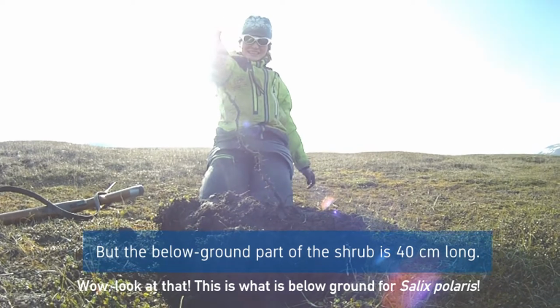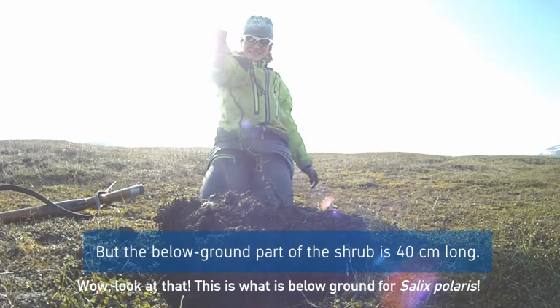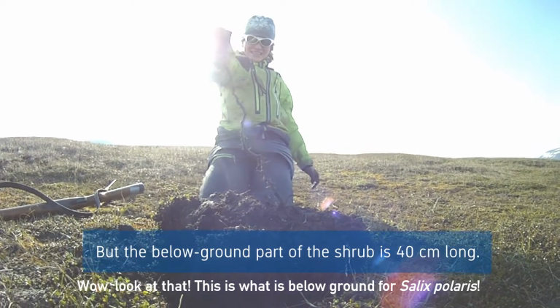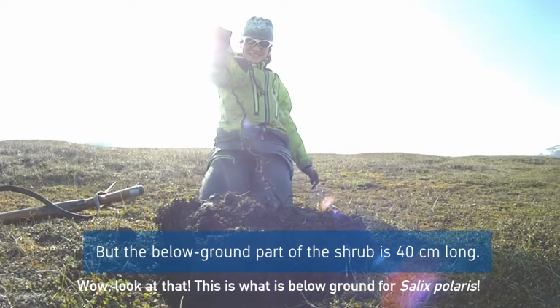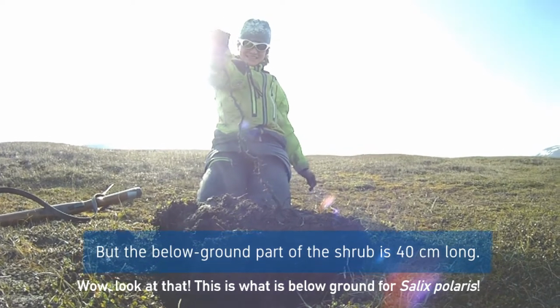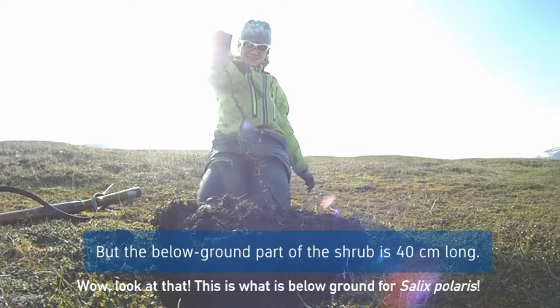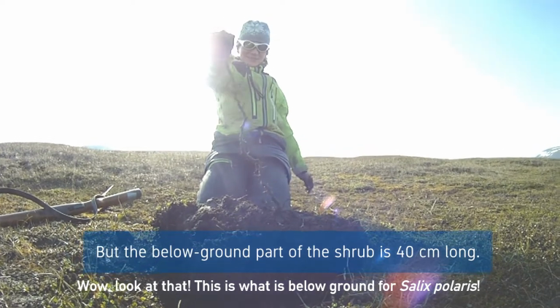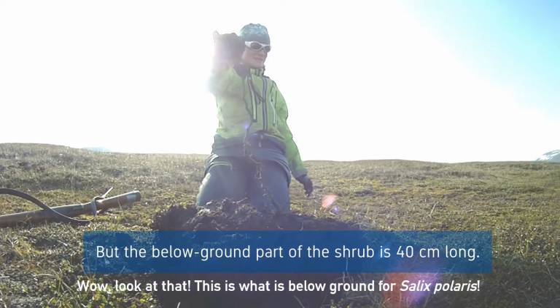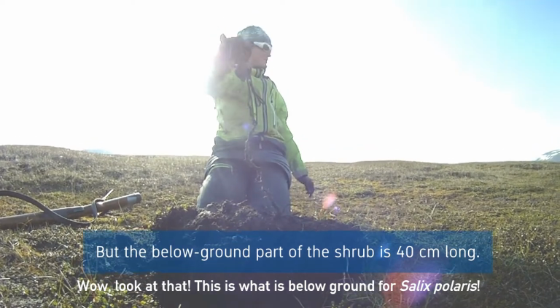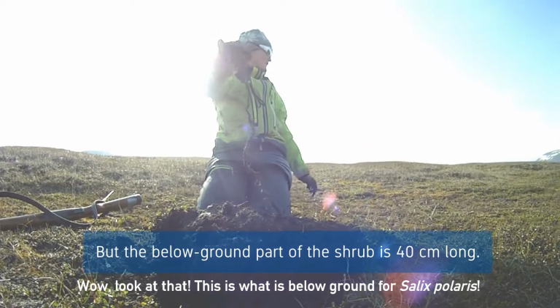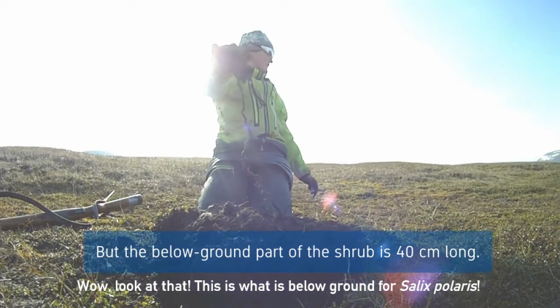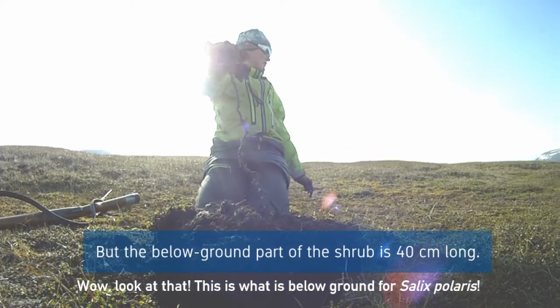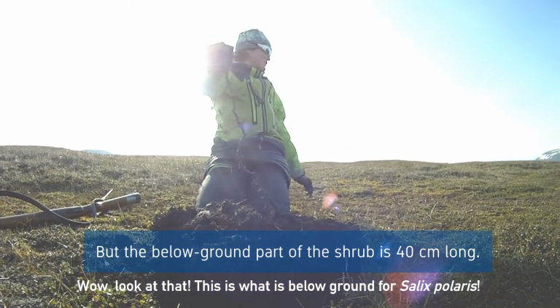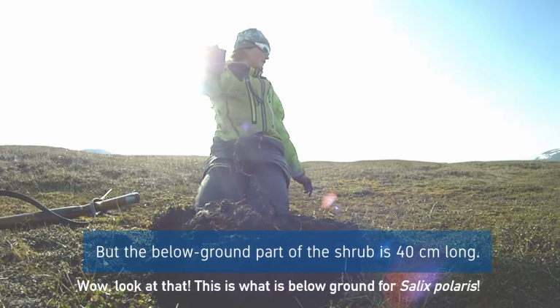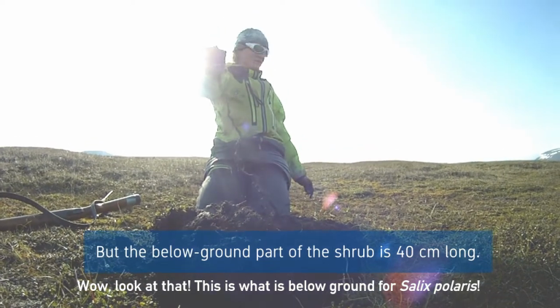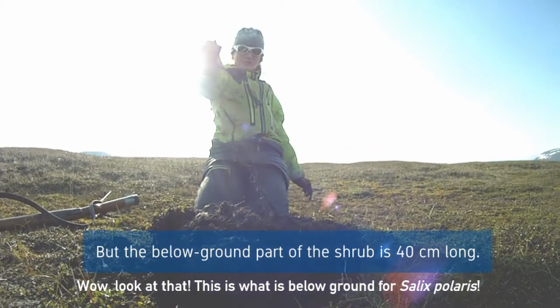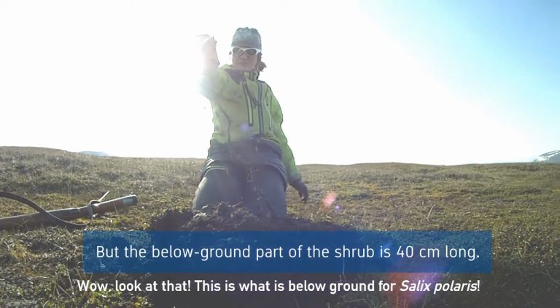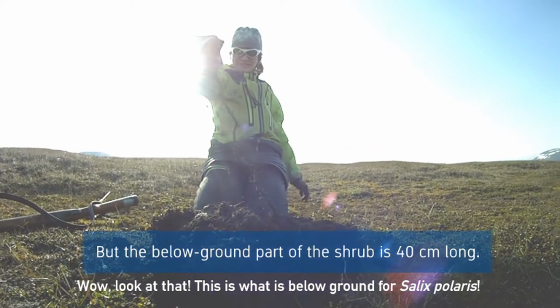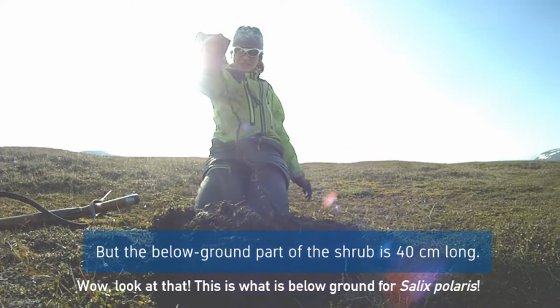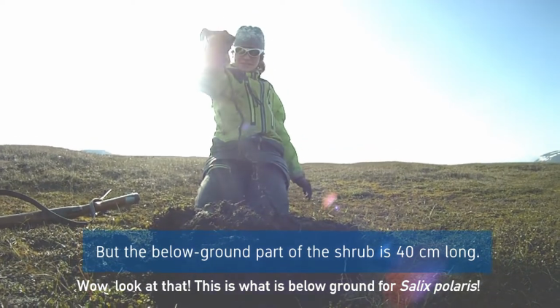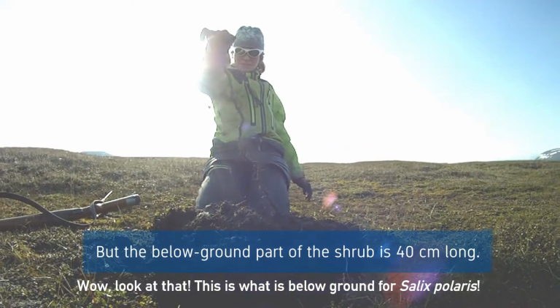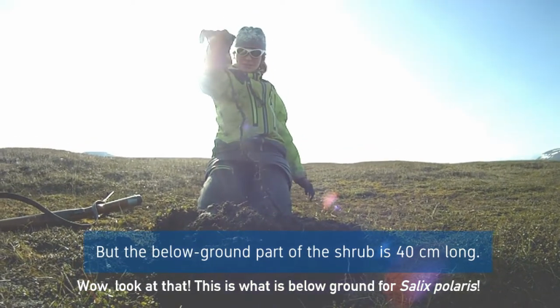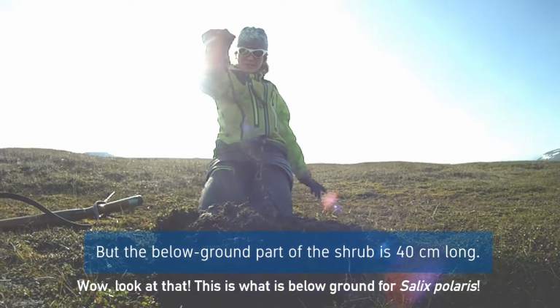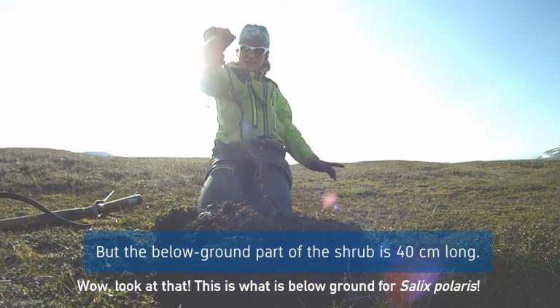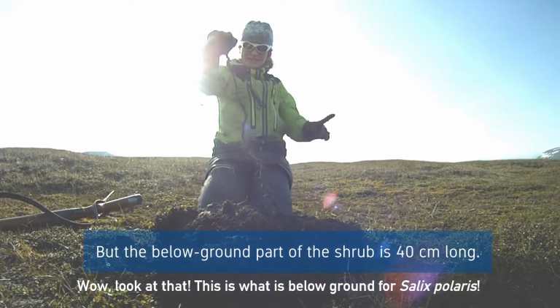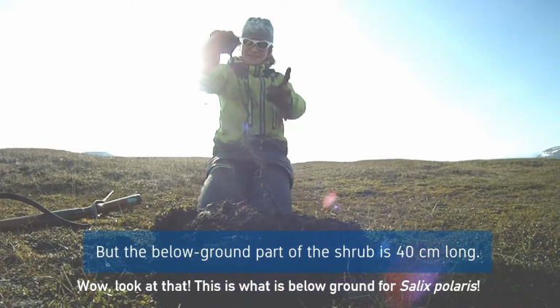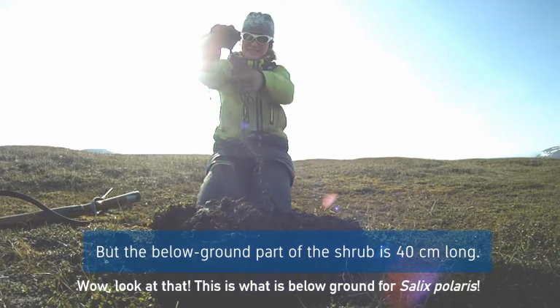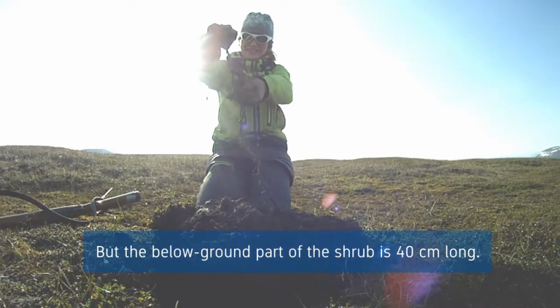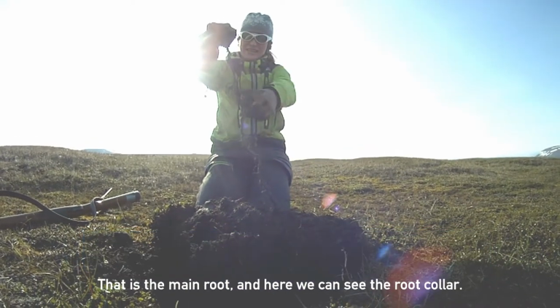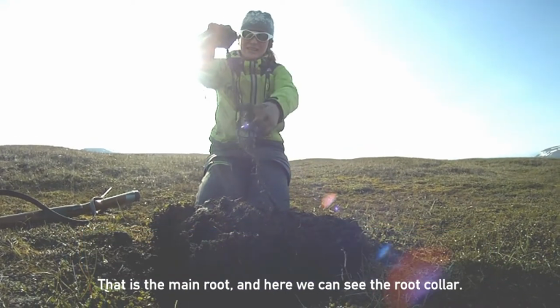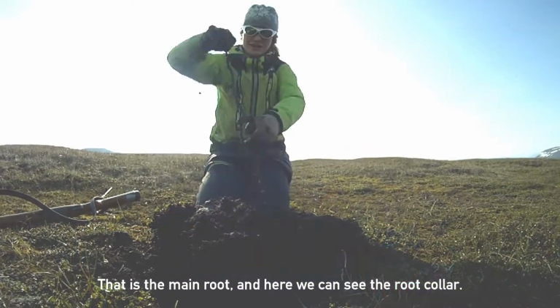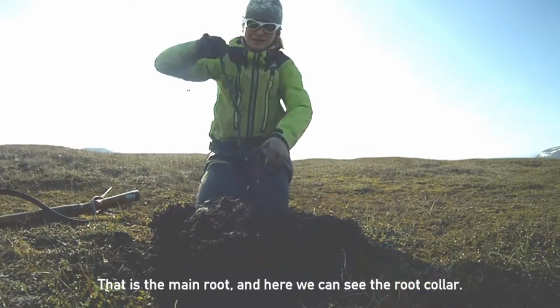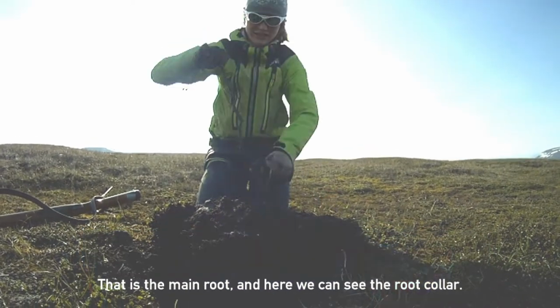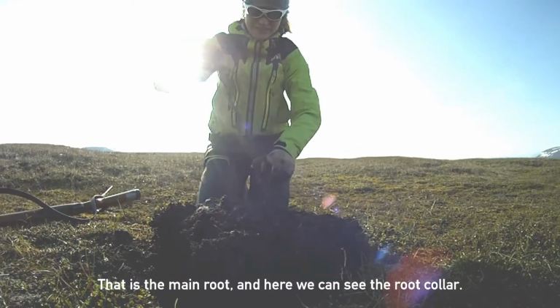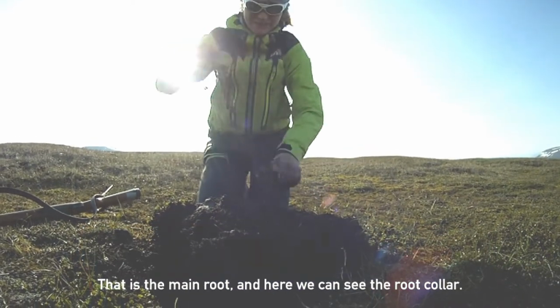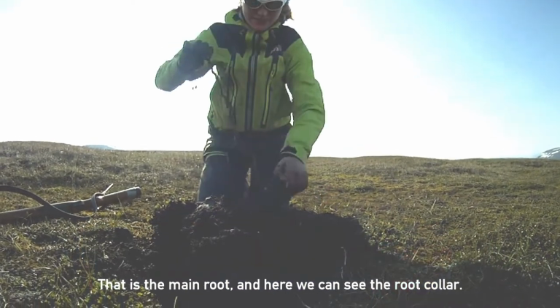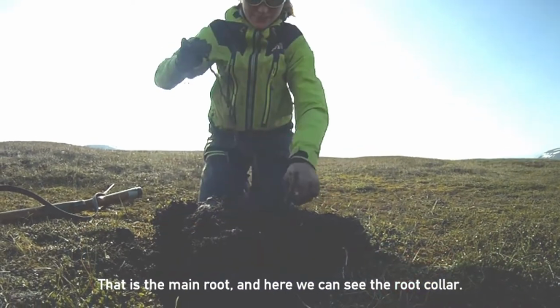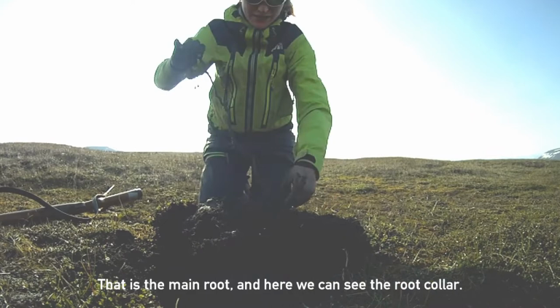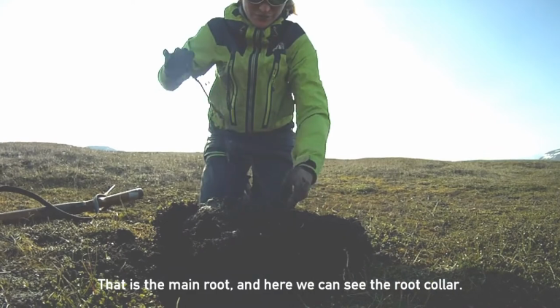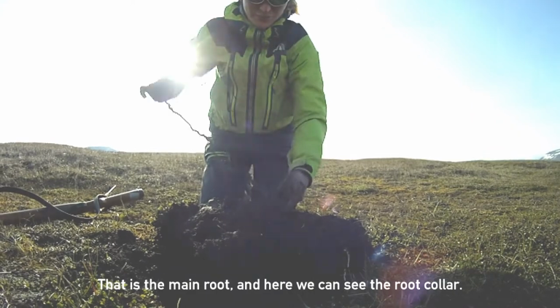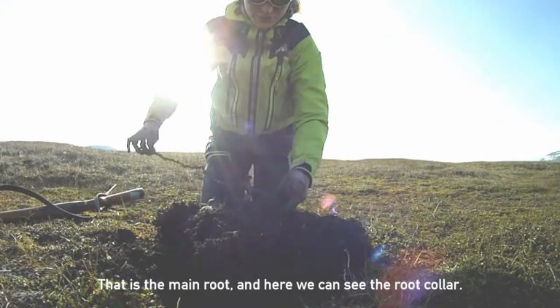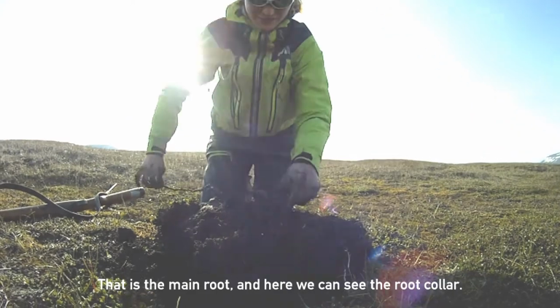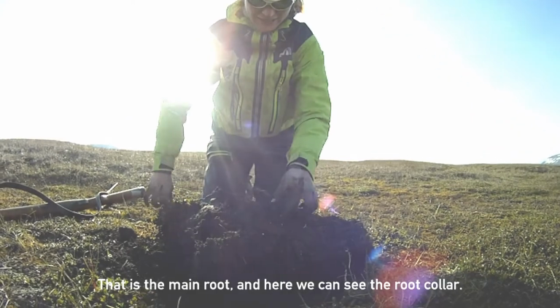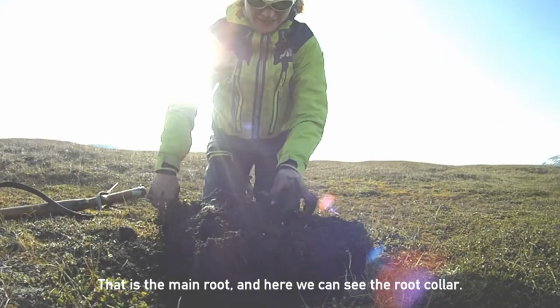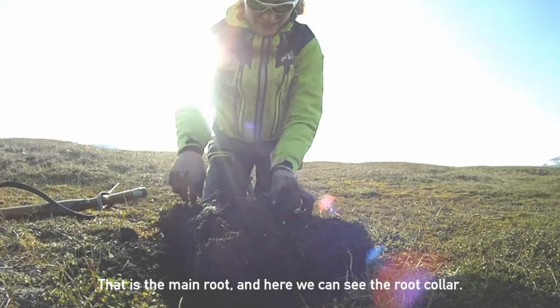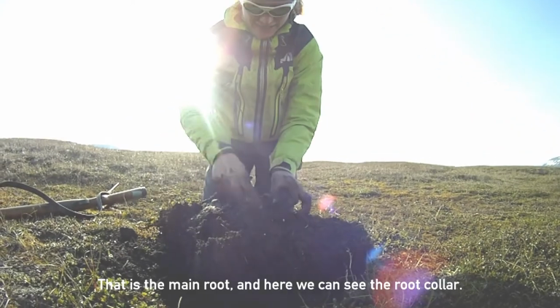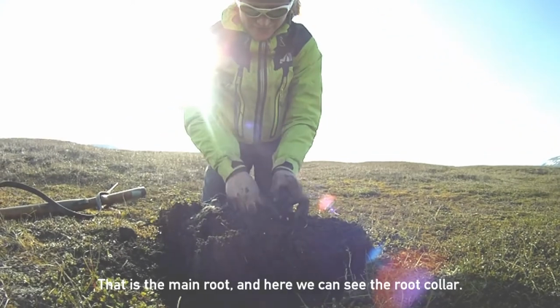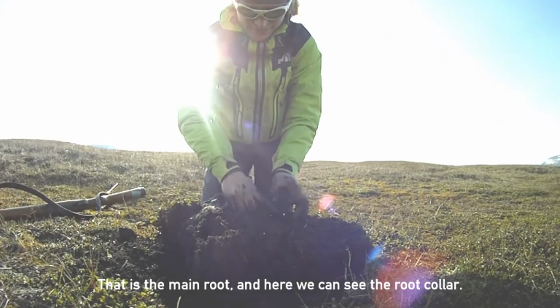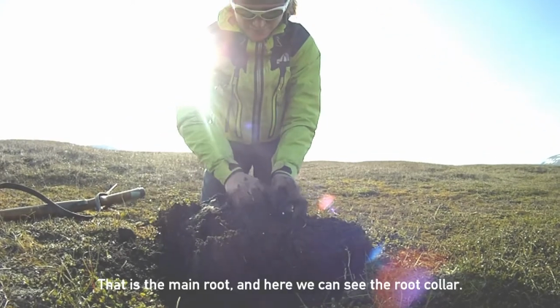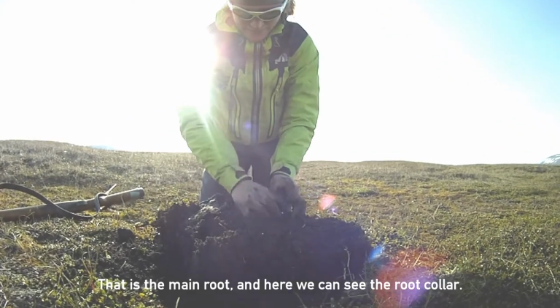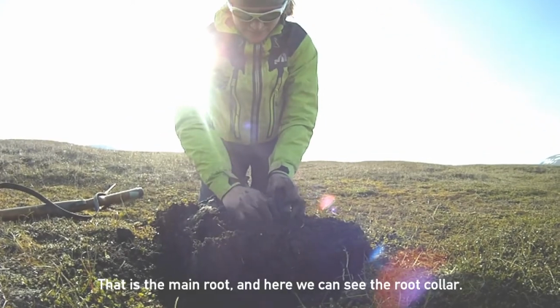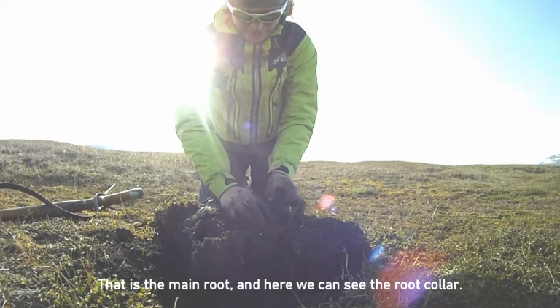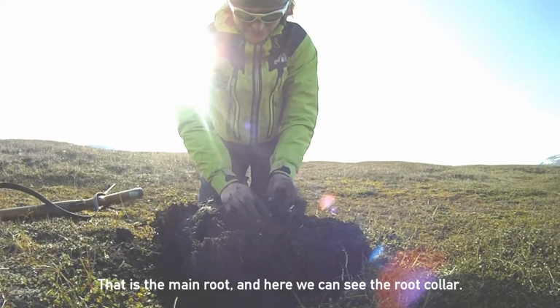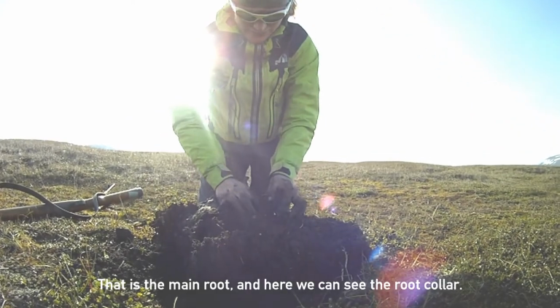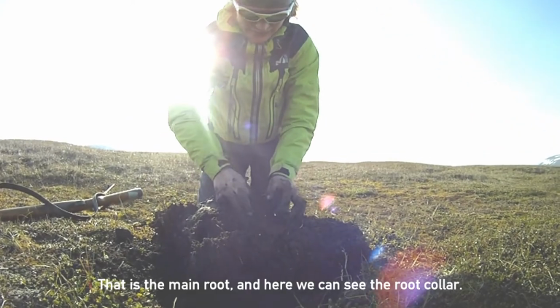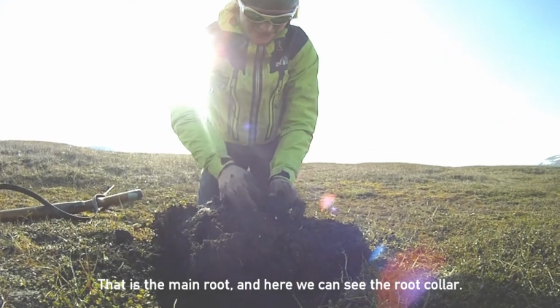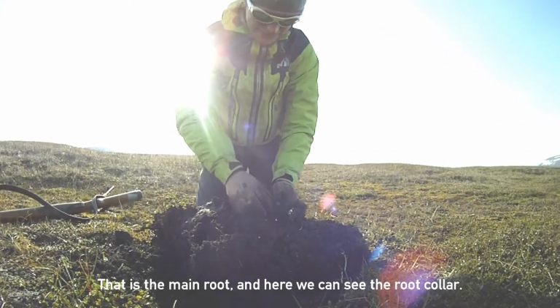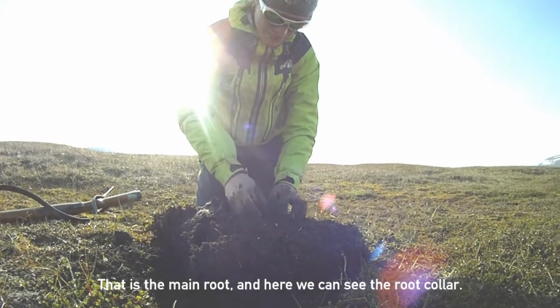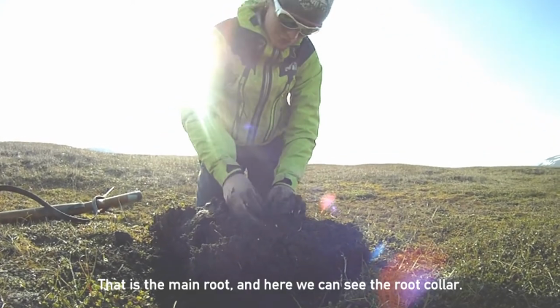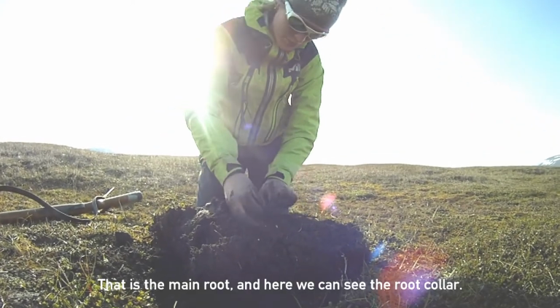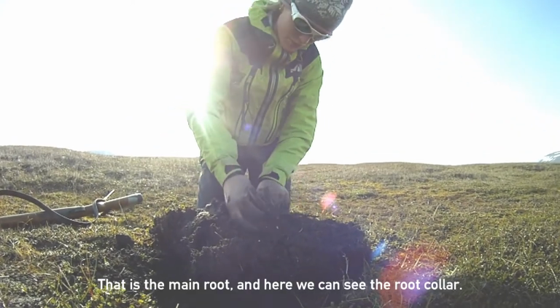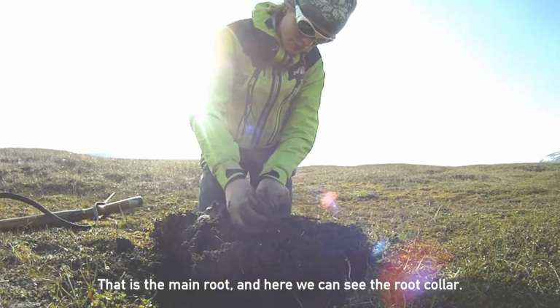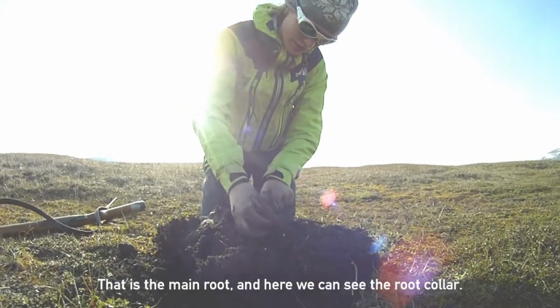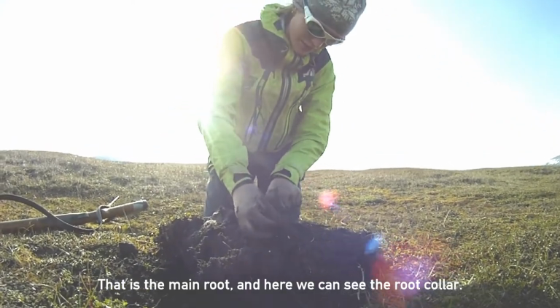This is what is below ground of a Salix Polaris. That is the main root, and here we can see the root column.